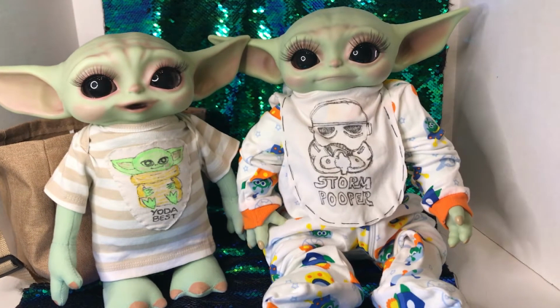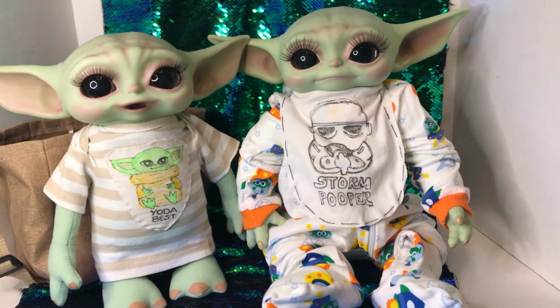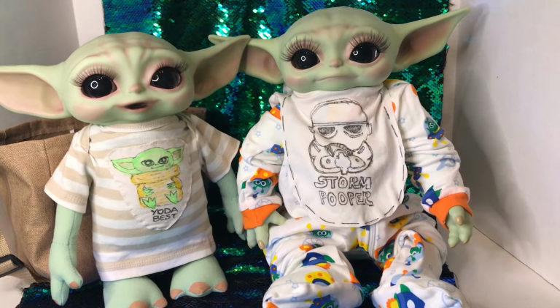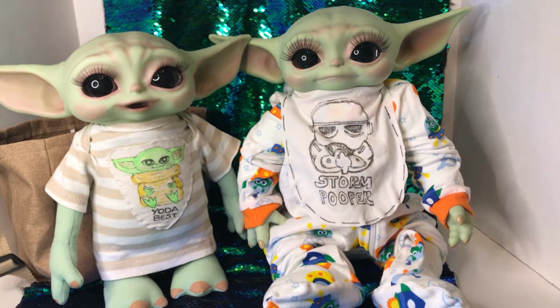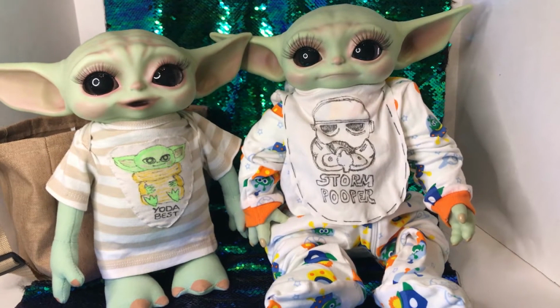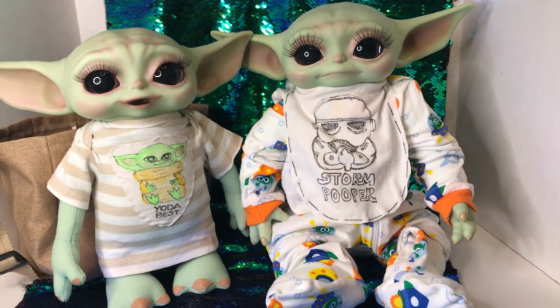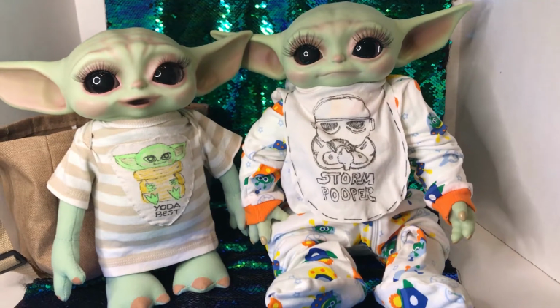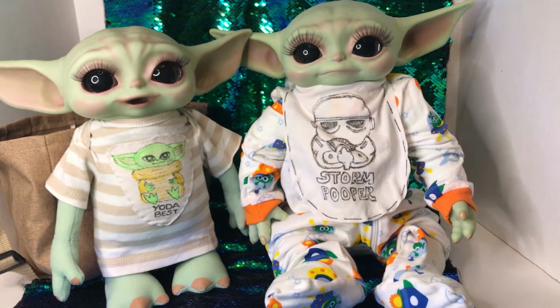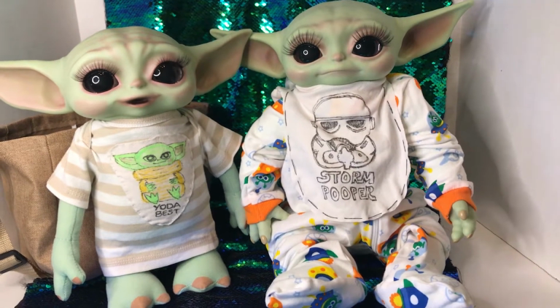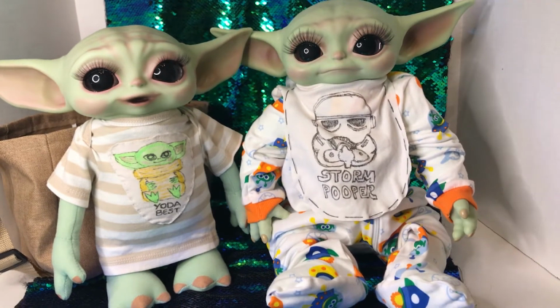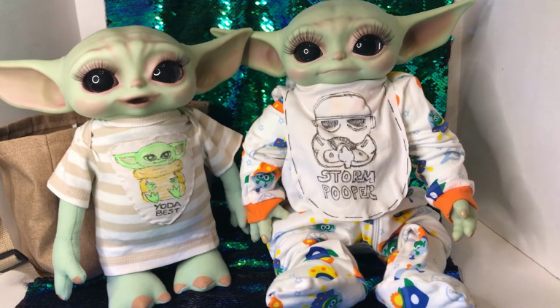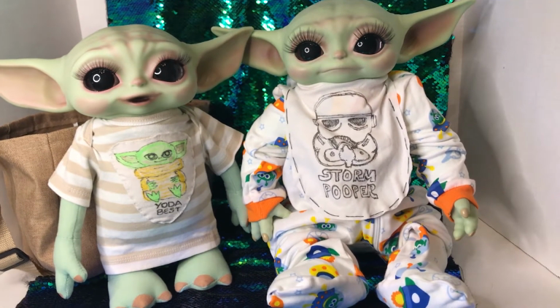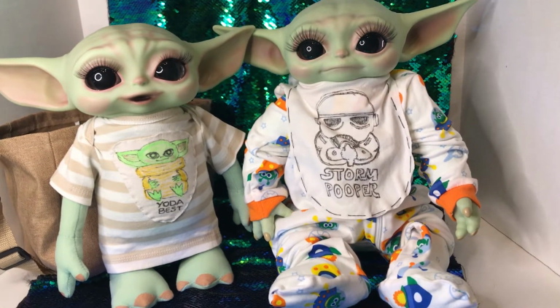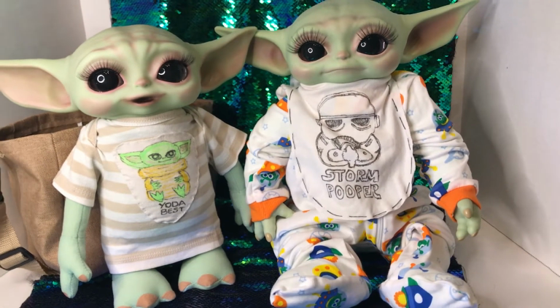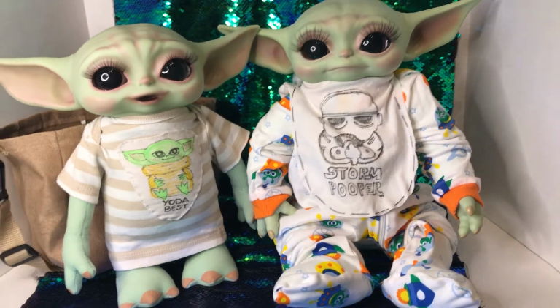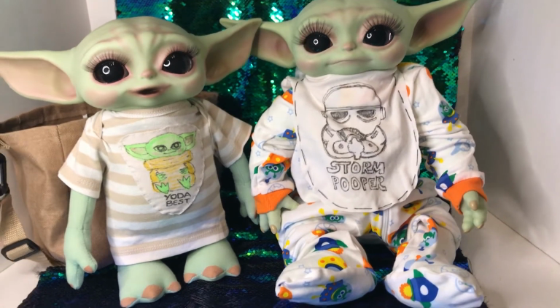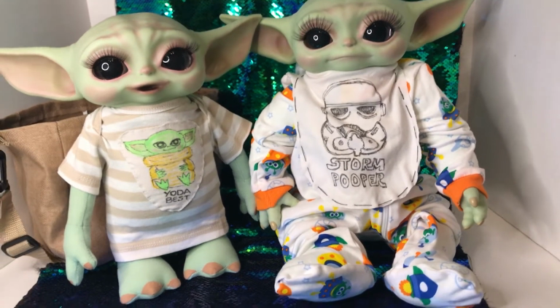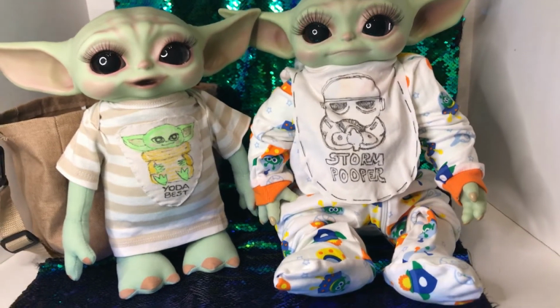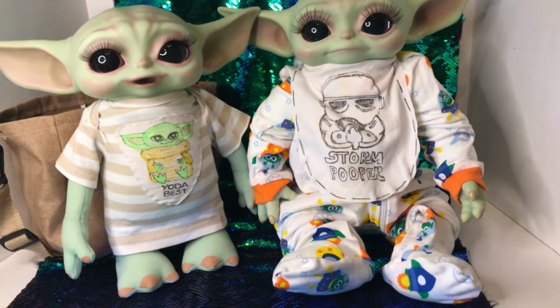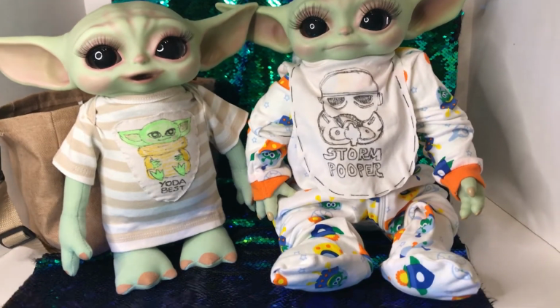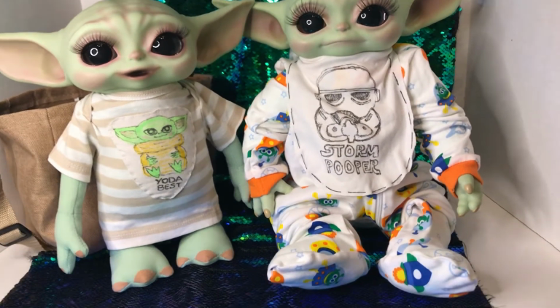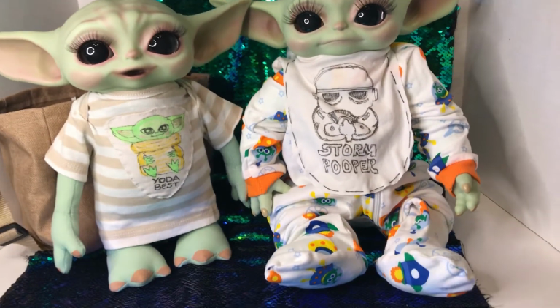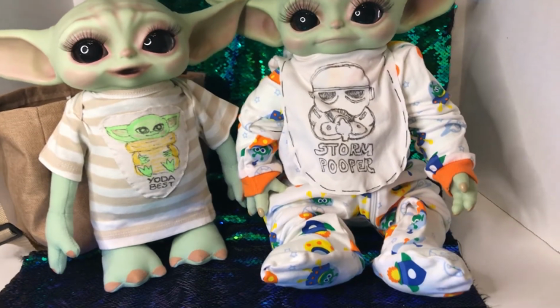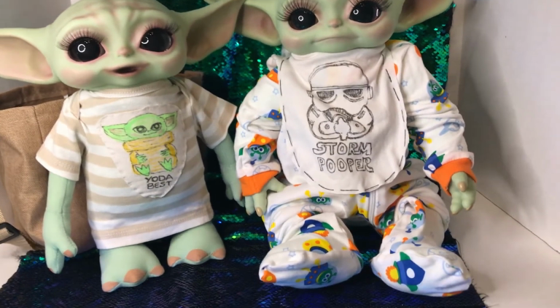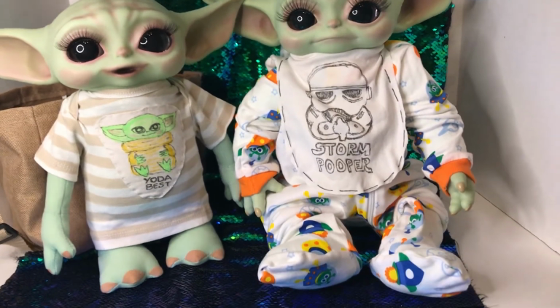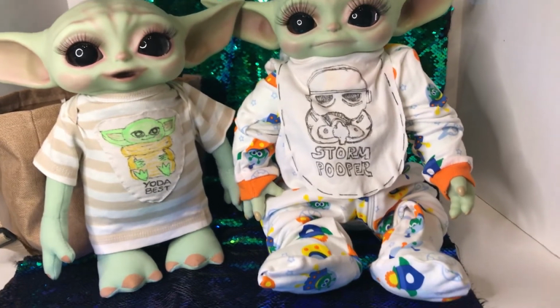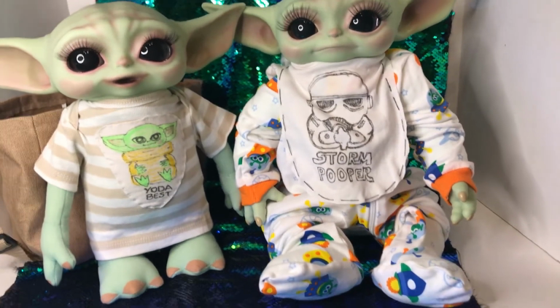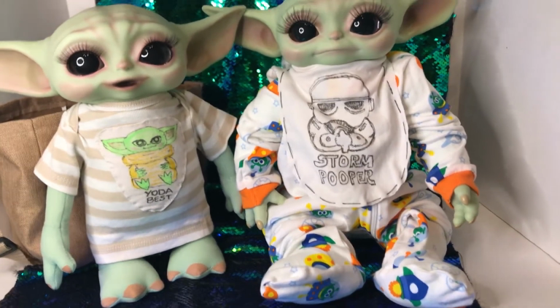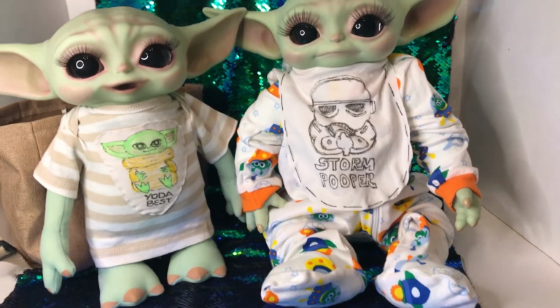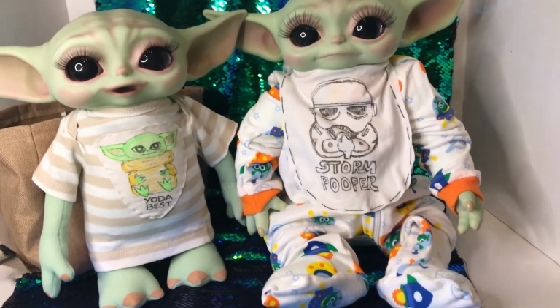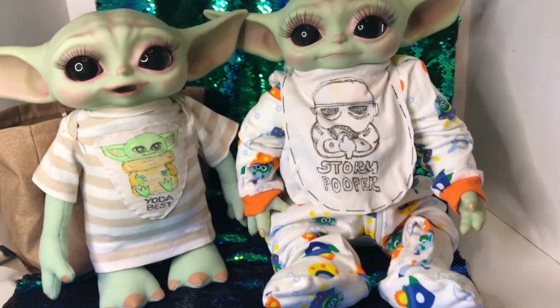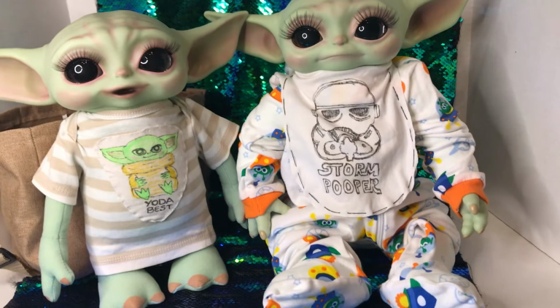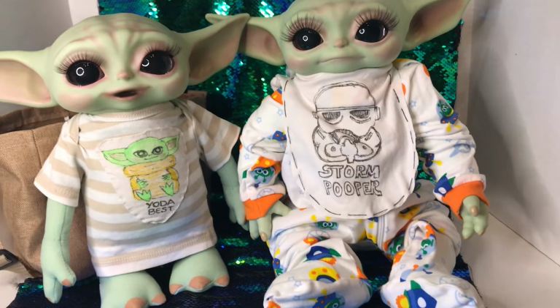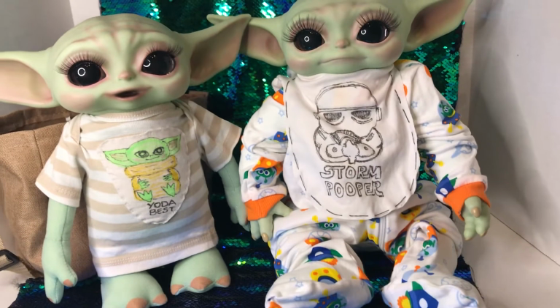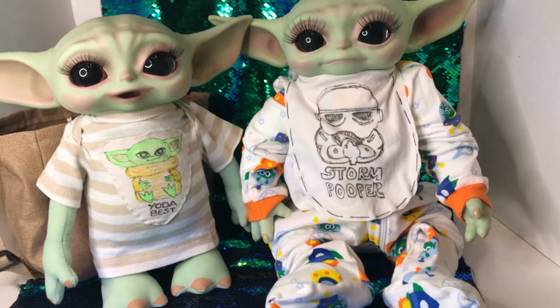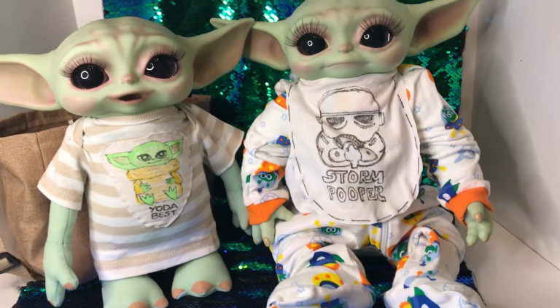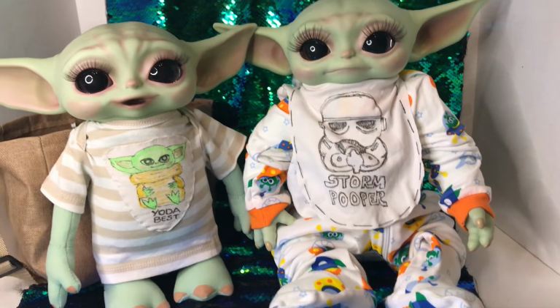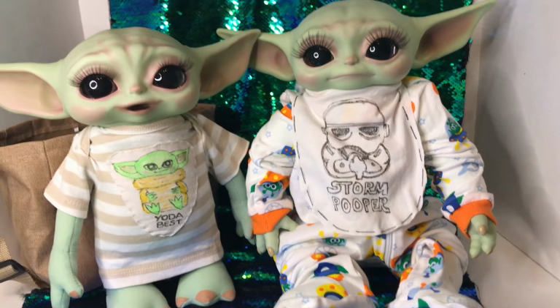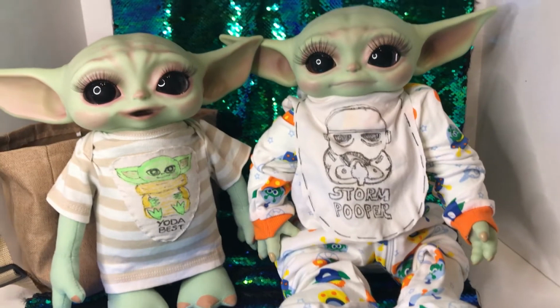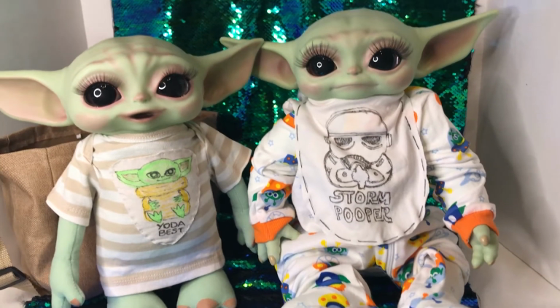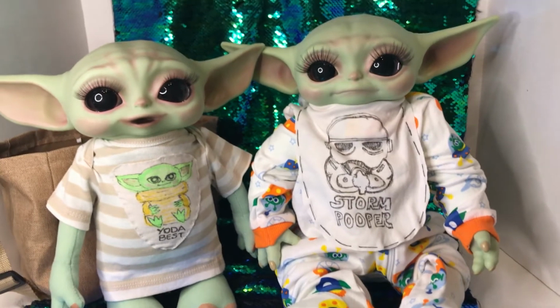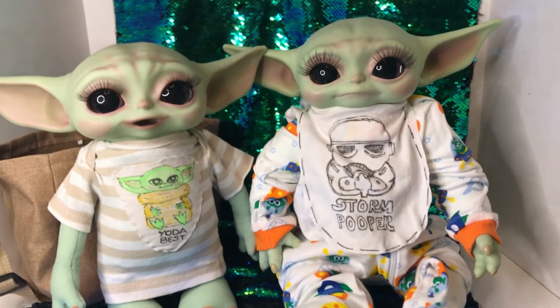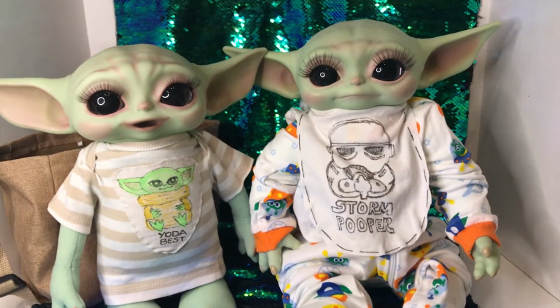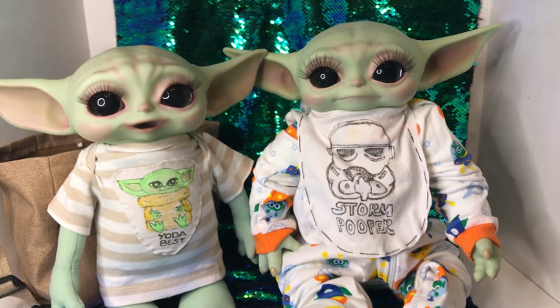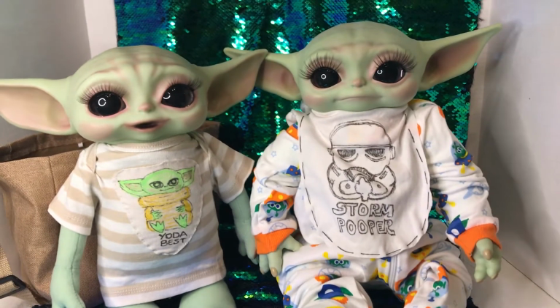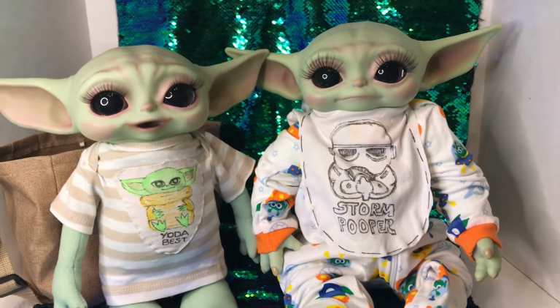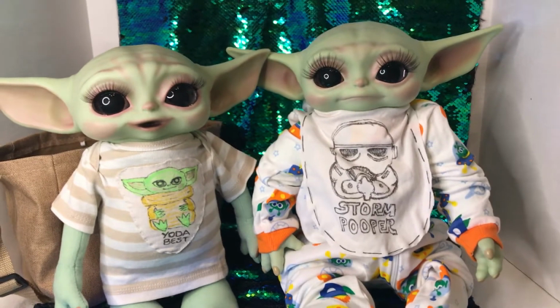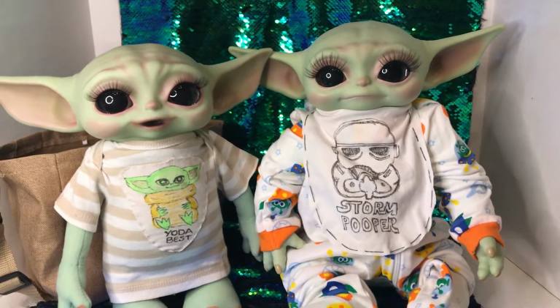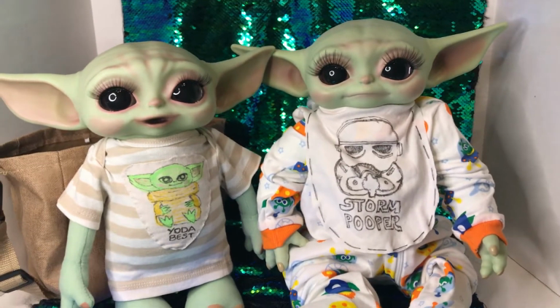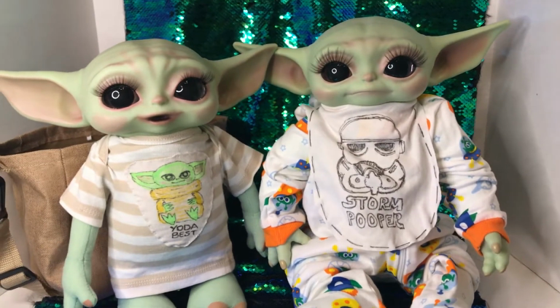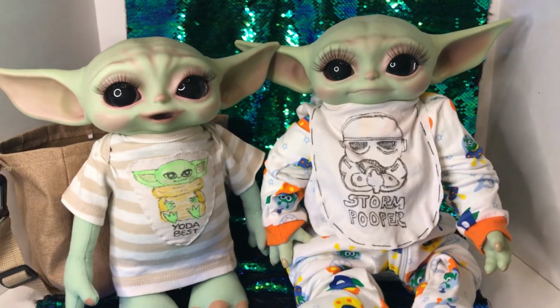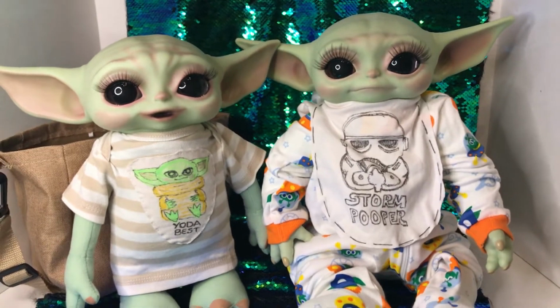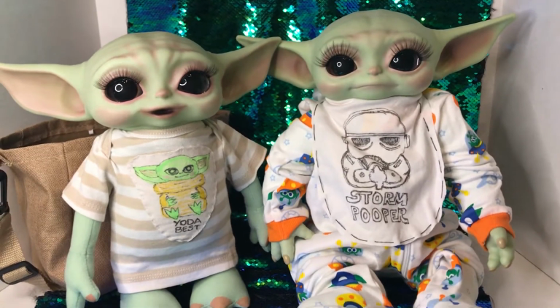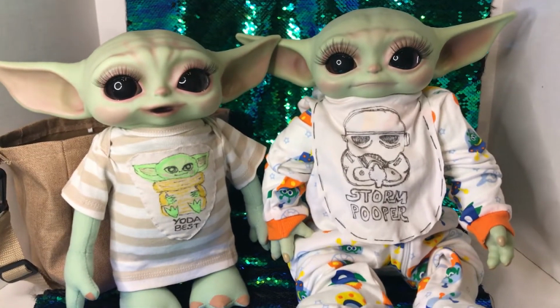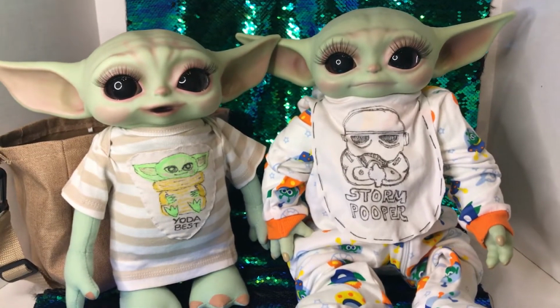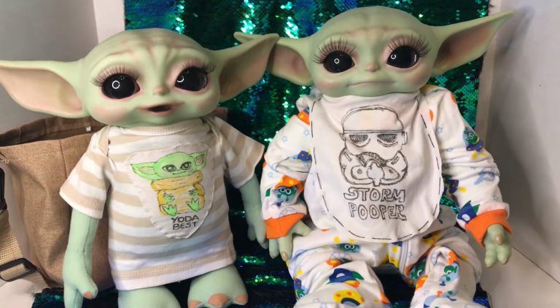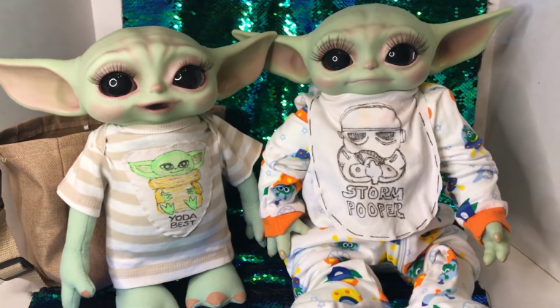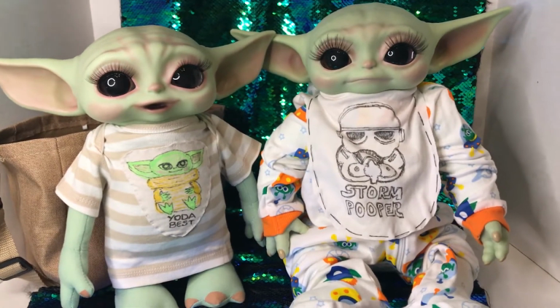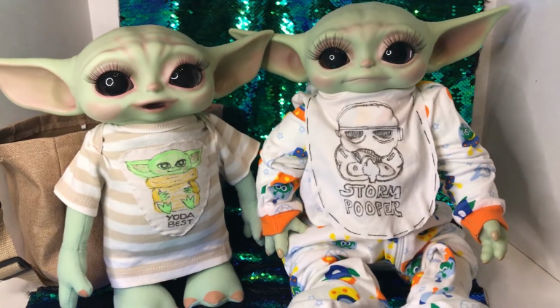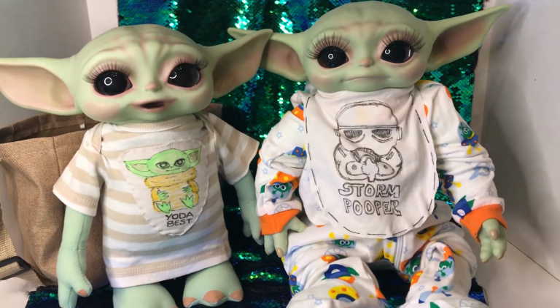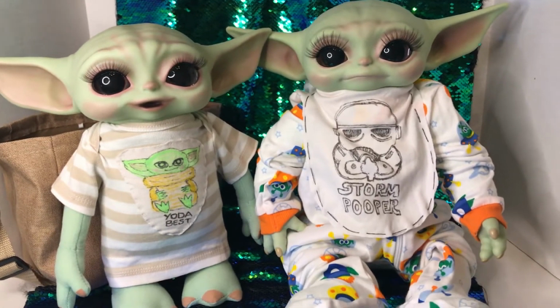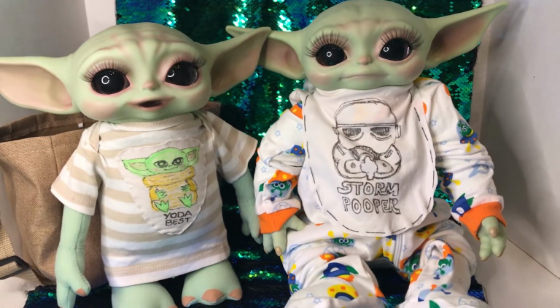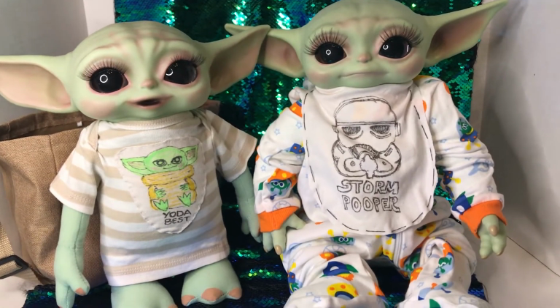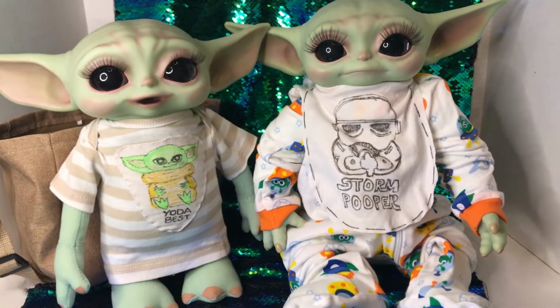The Child, Grogu, Baby Mandalorian — whatever you'd like to call this beautiful little creature.